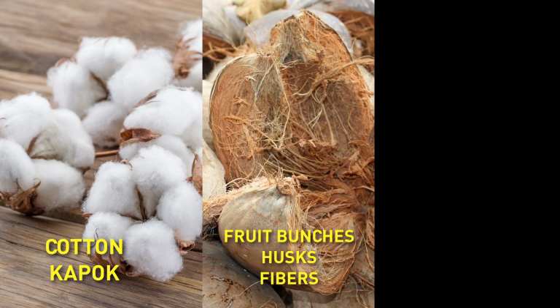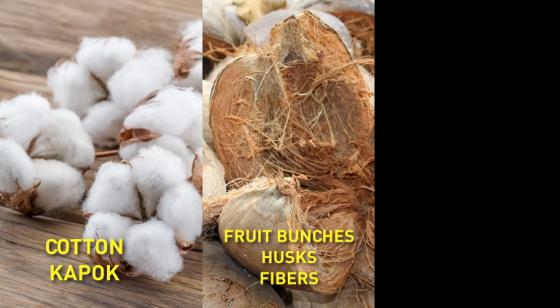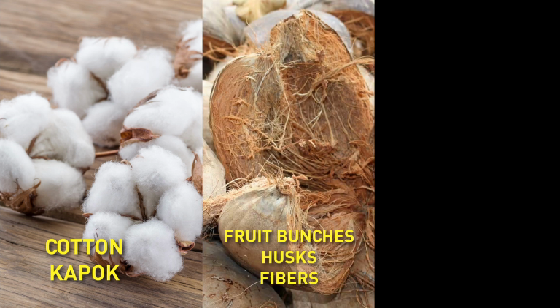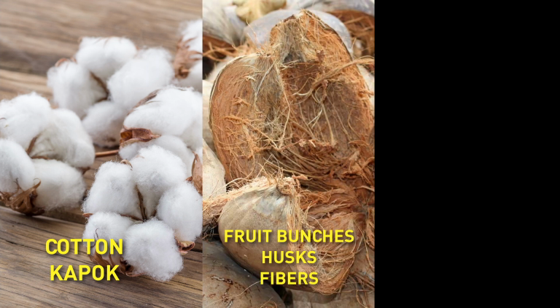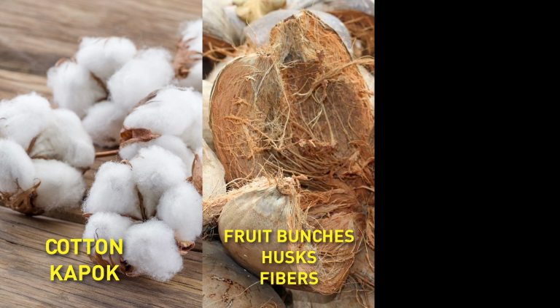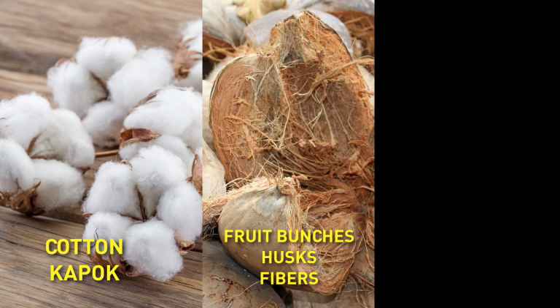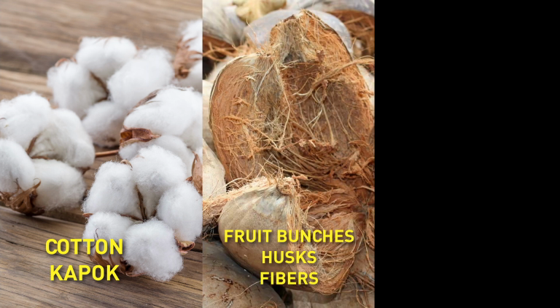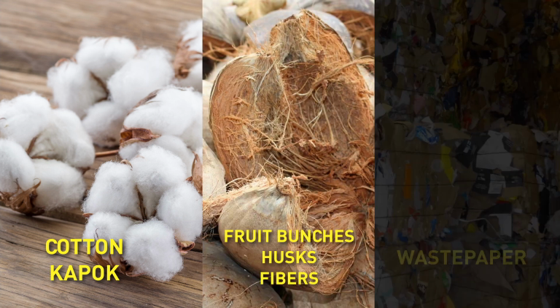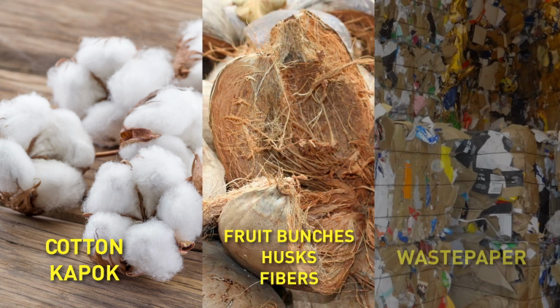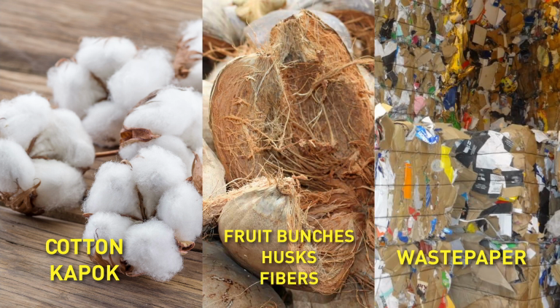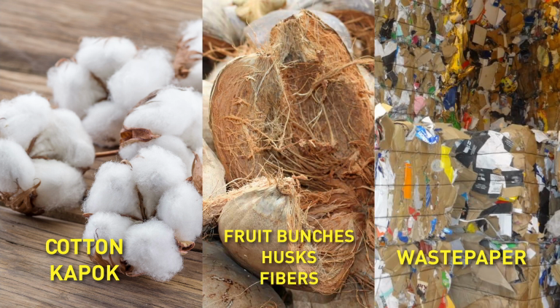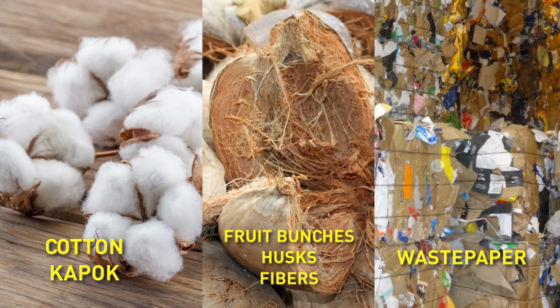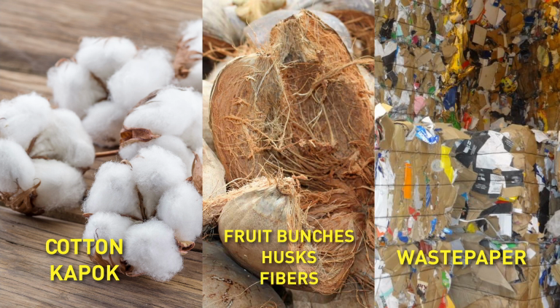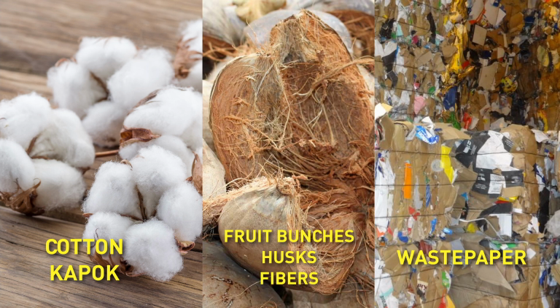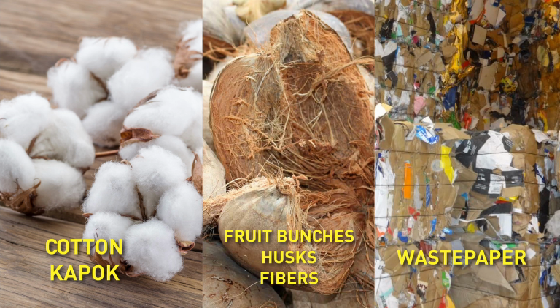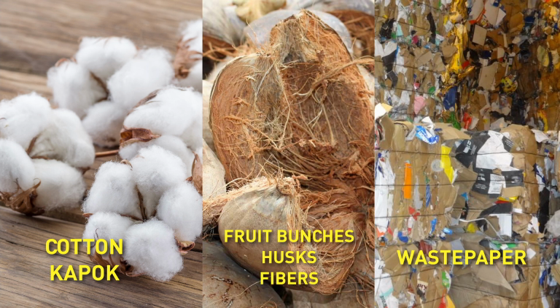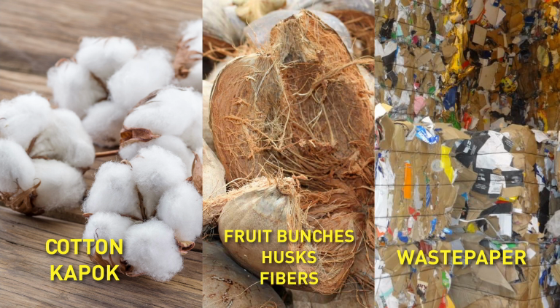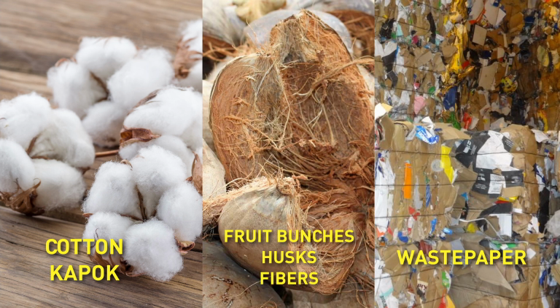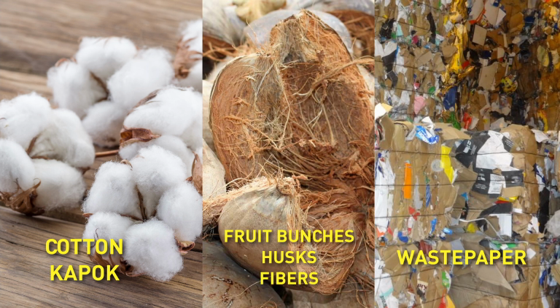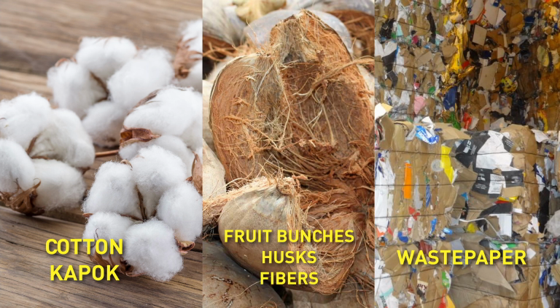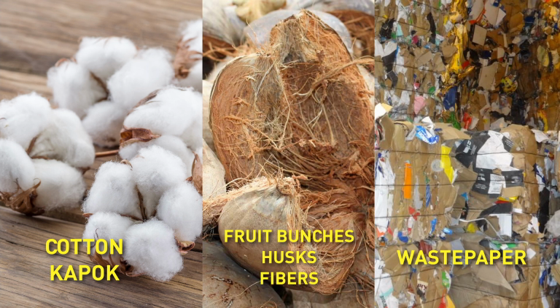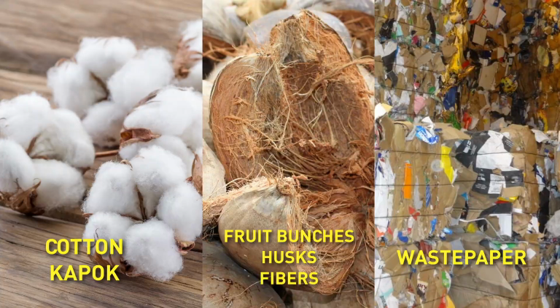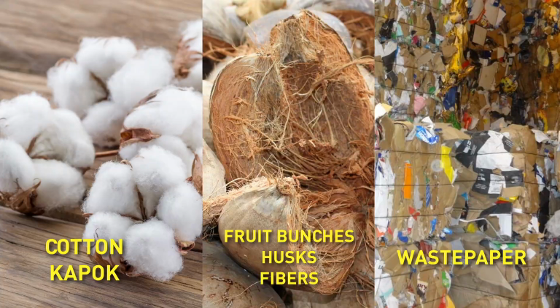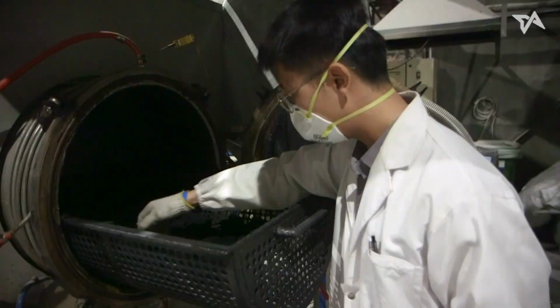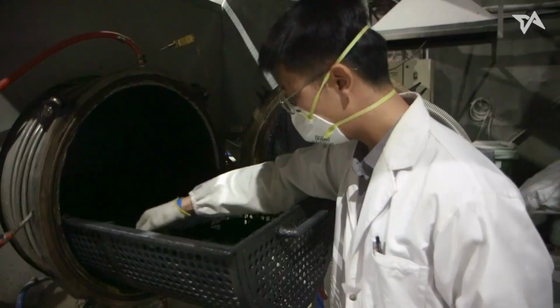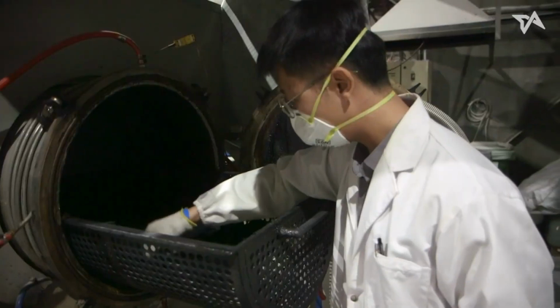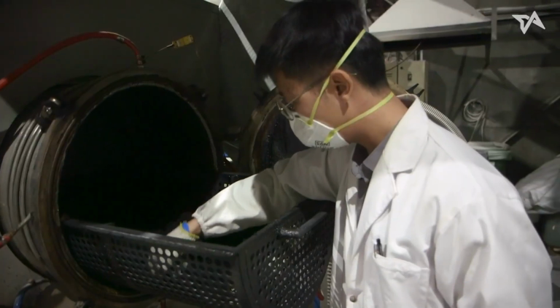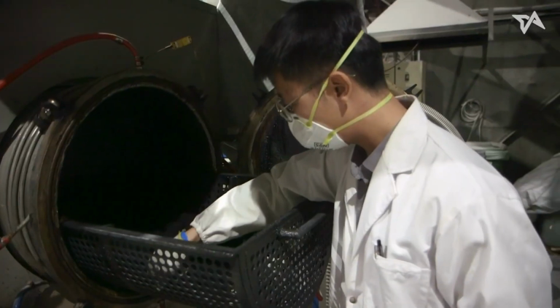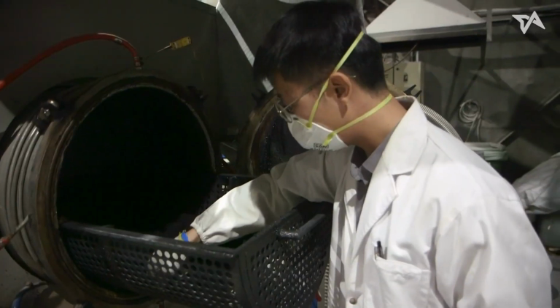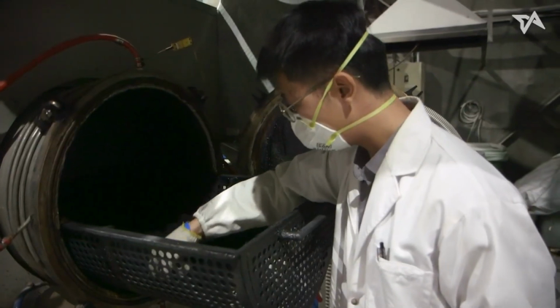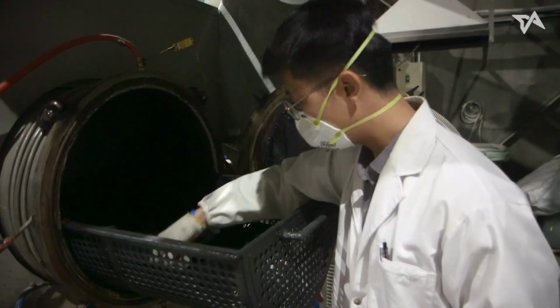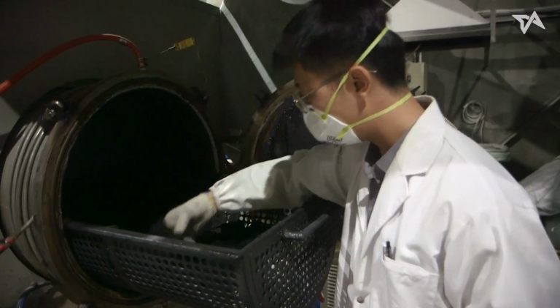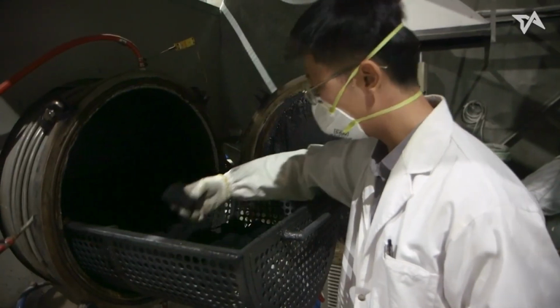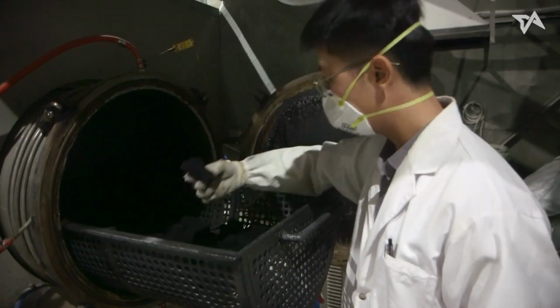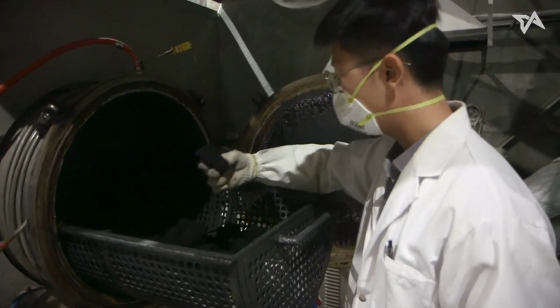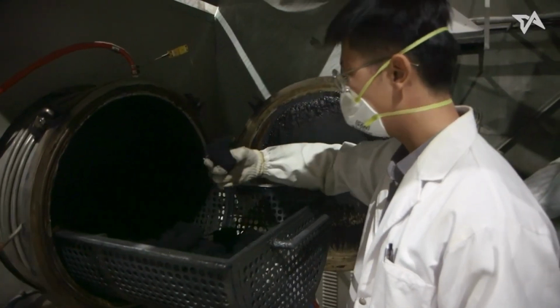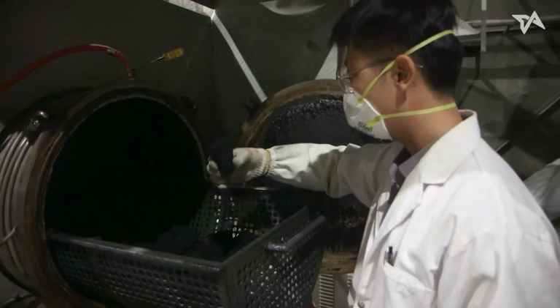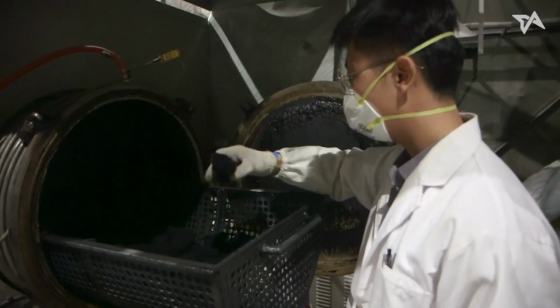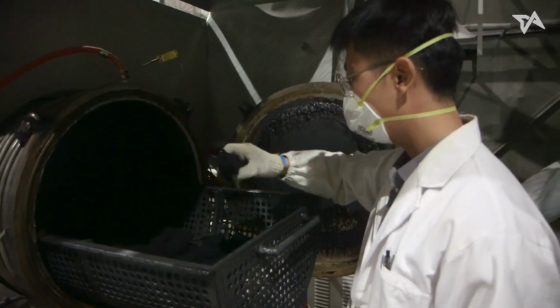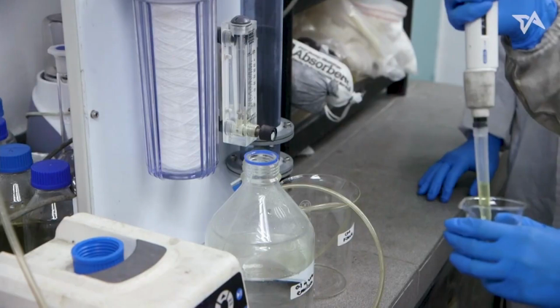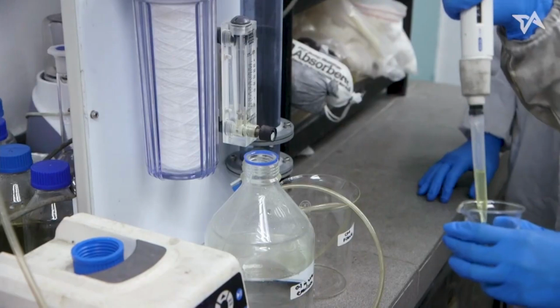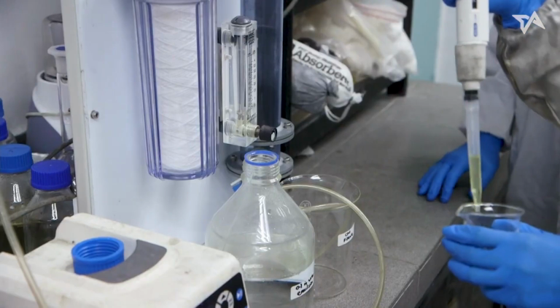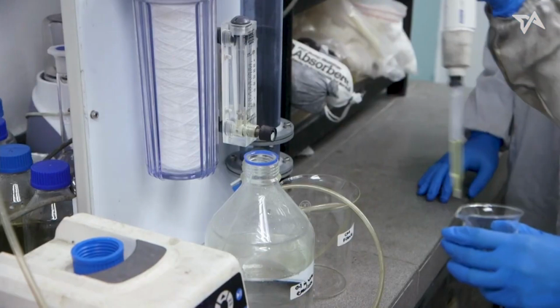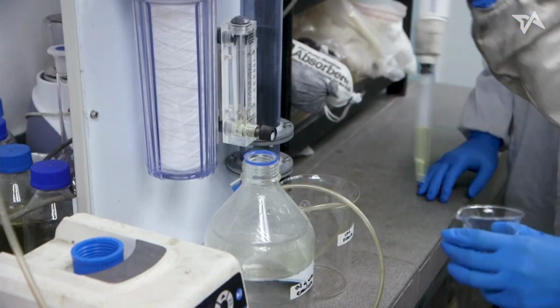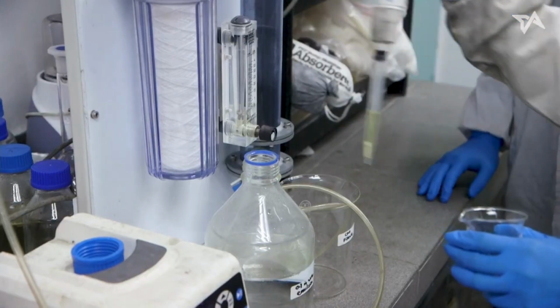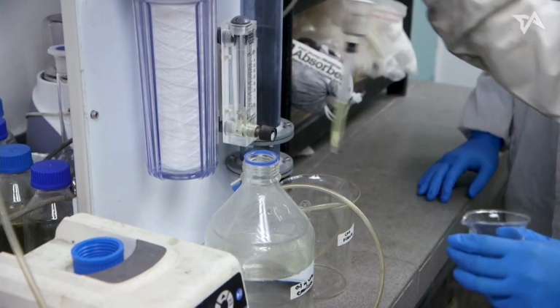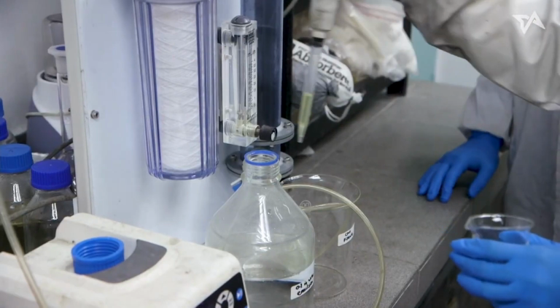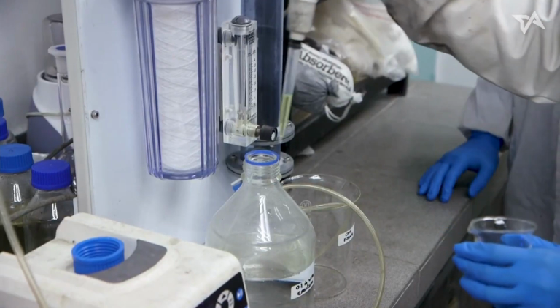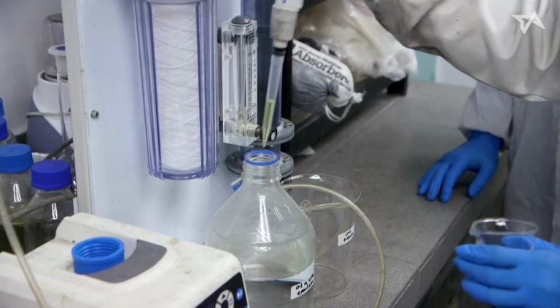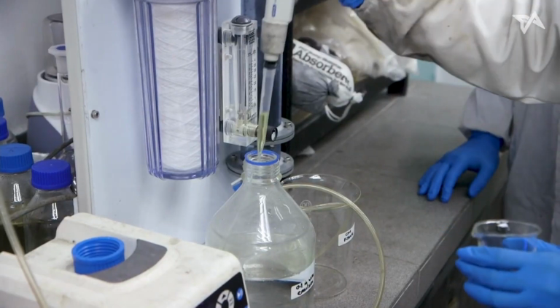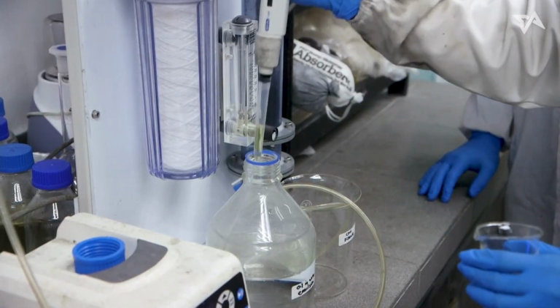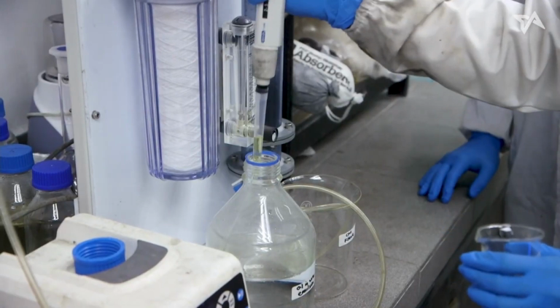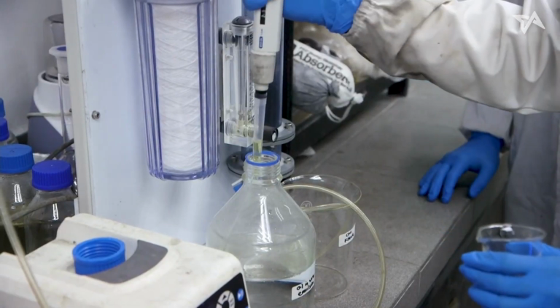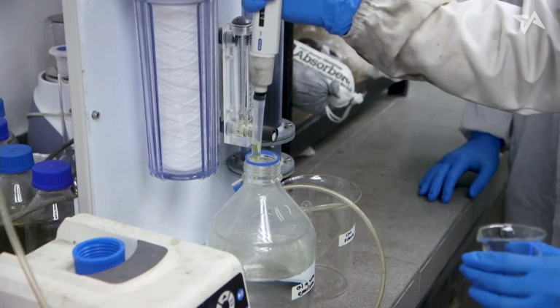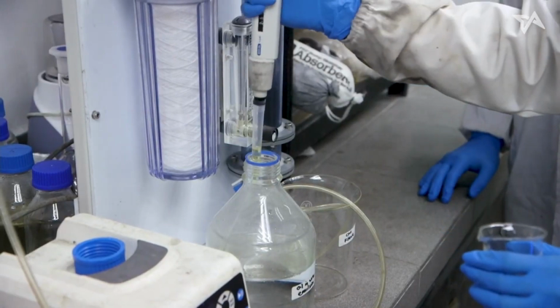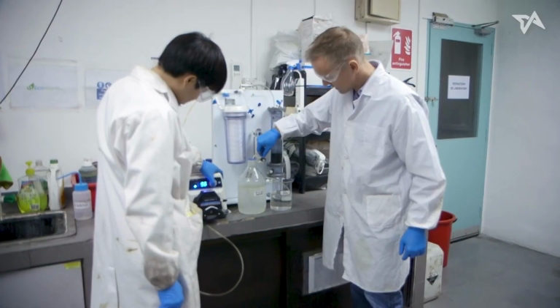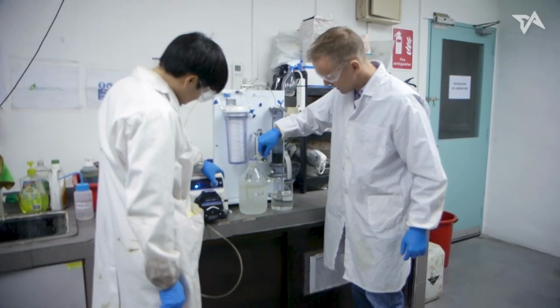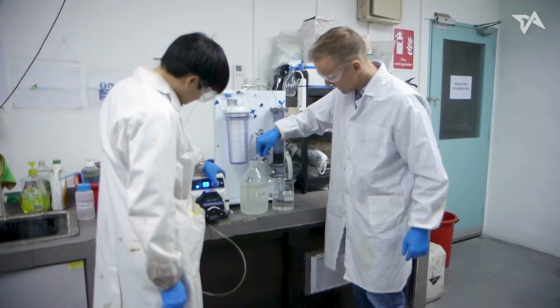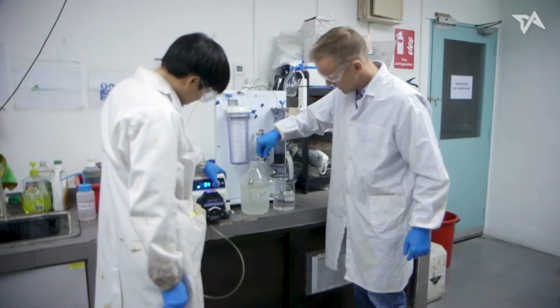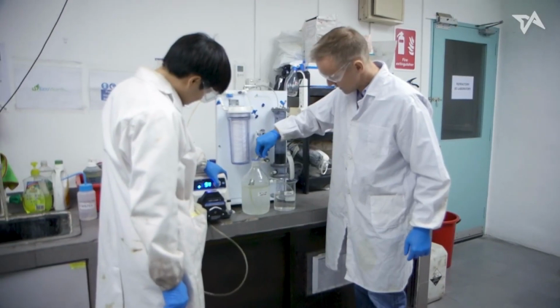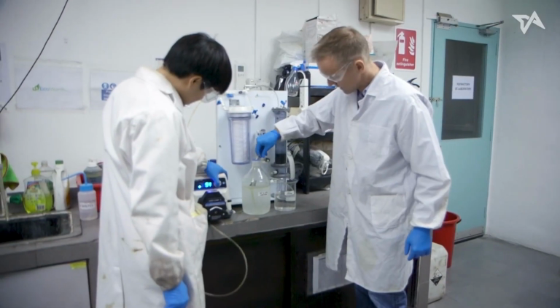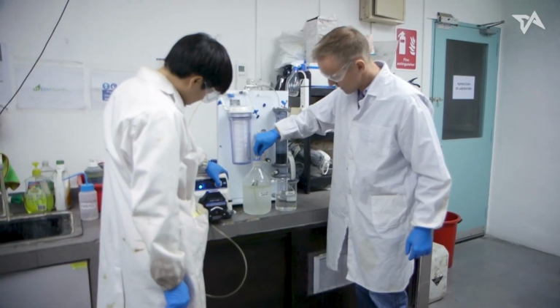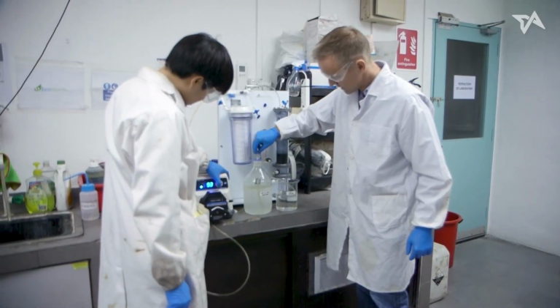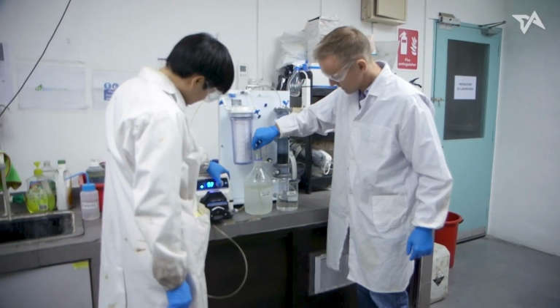We can also use half-score fibers, waste paper, or waste carton. Through a controlled burning process, we generate our carbon fiber aerogel.